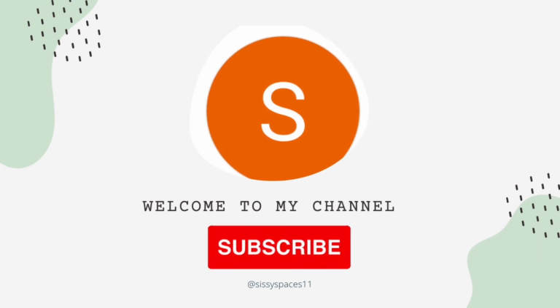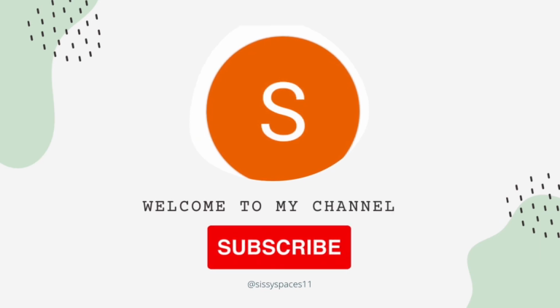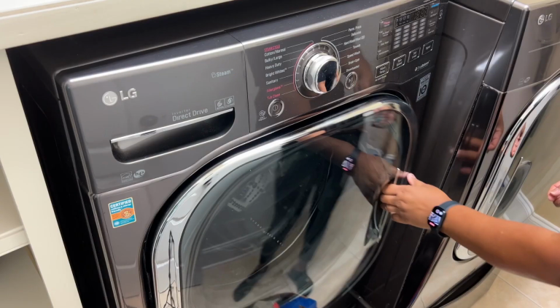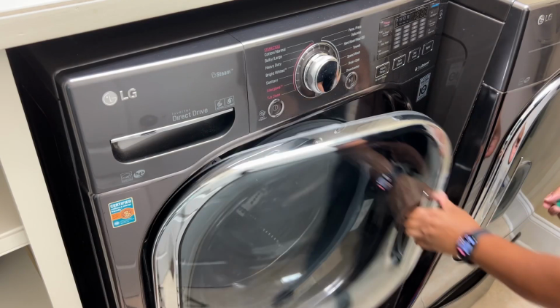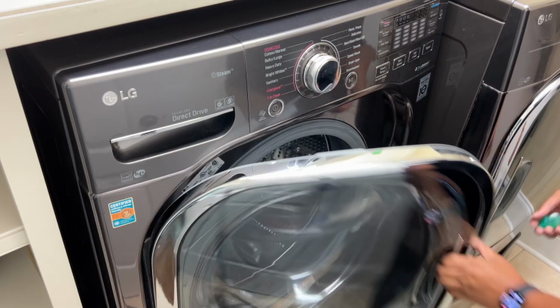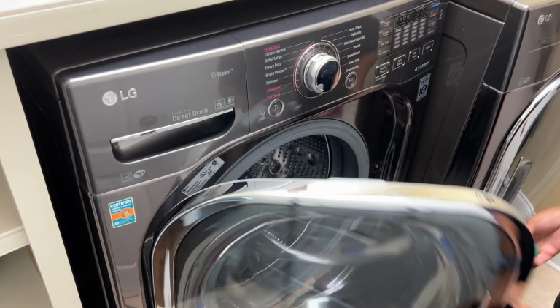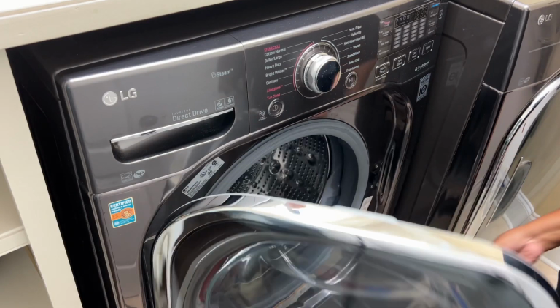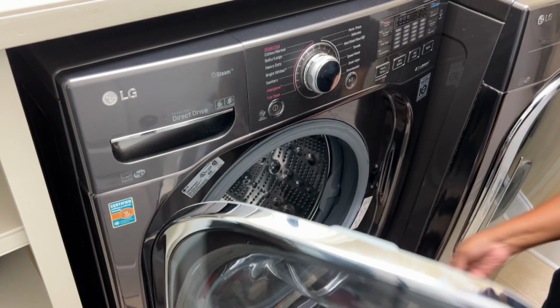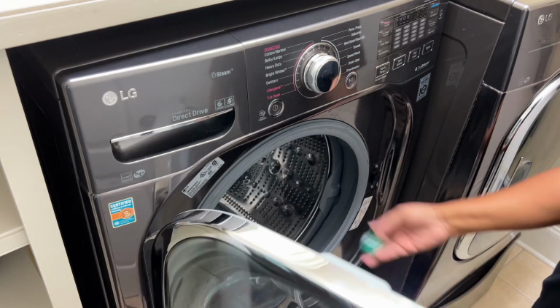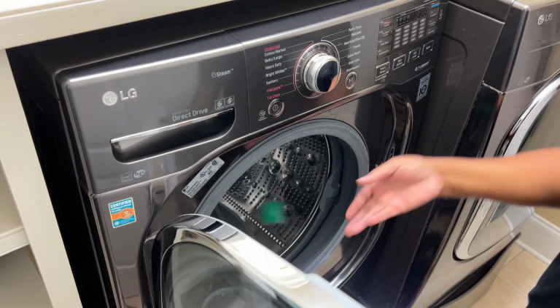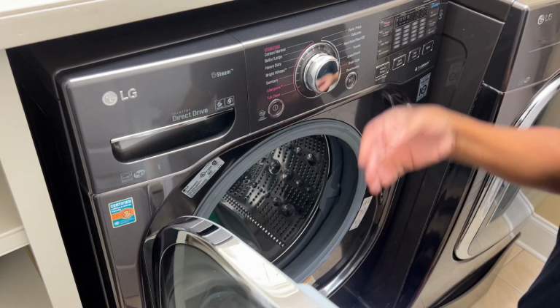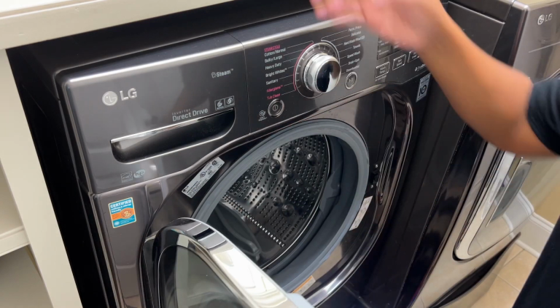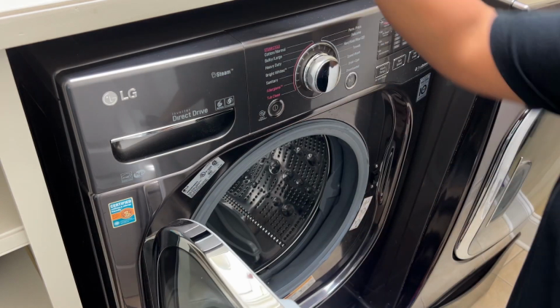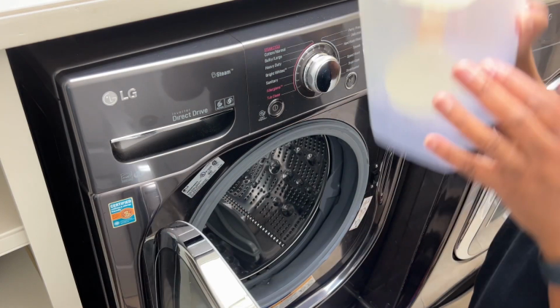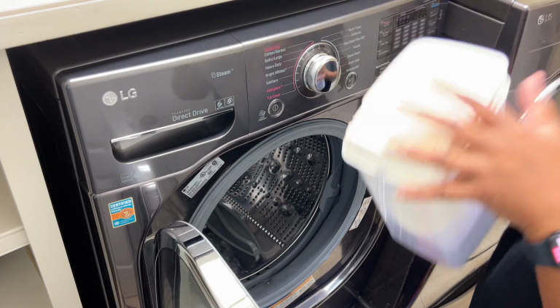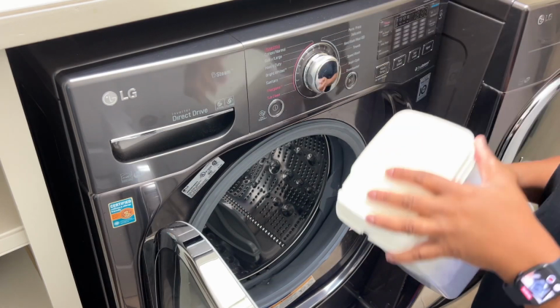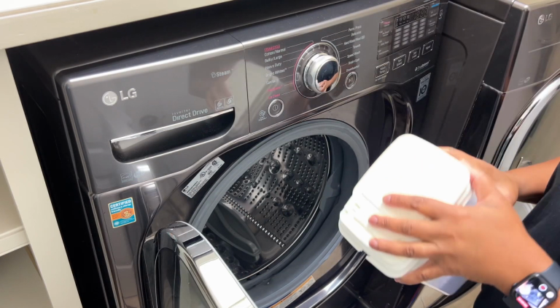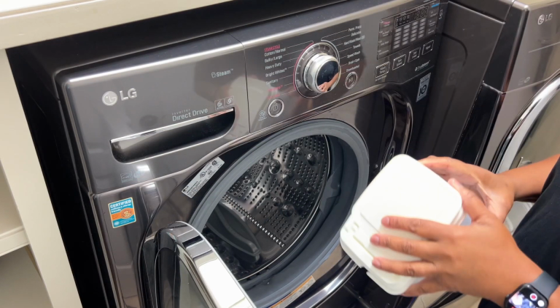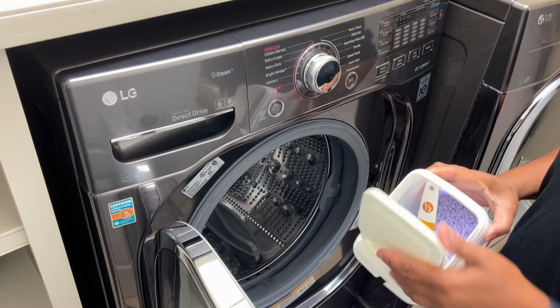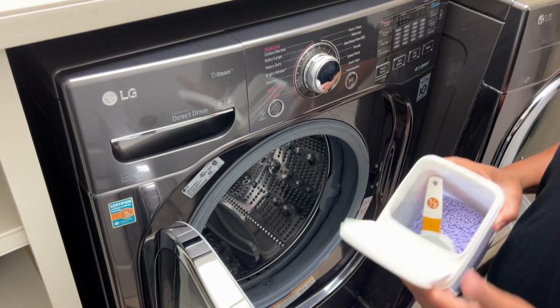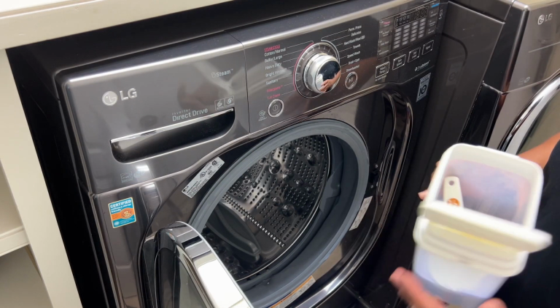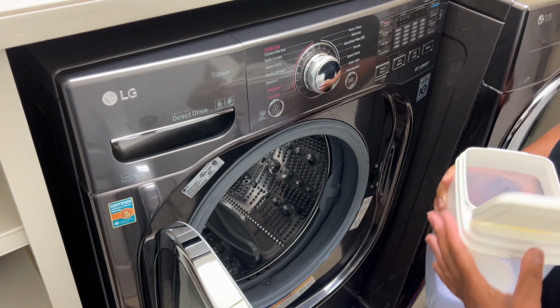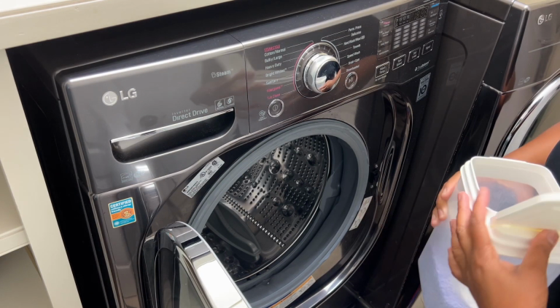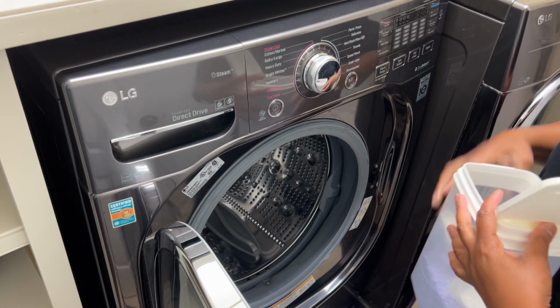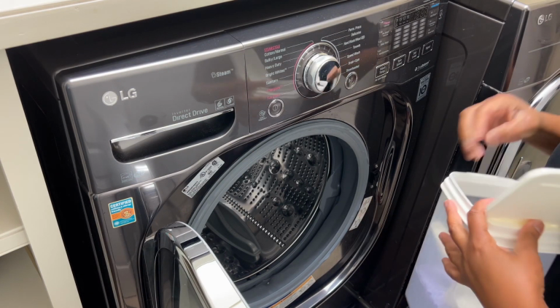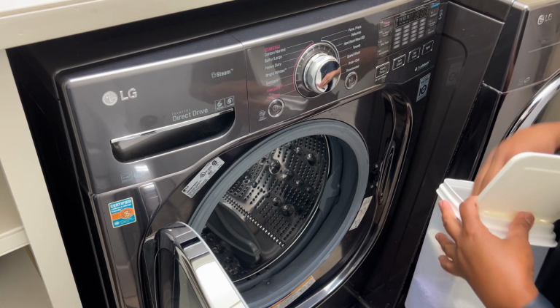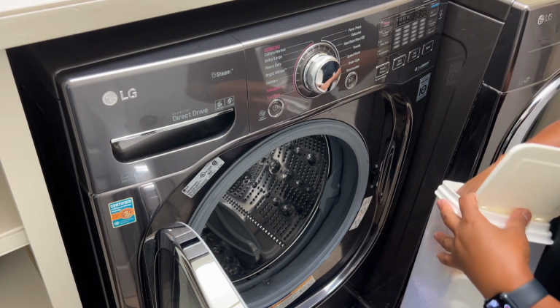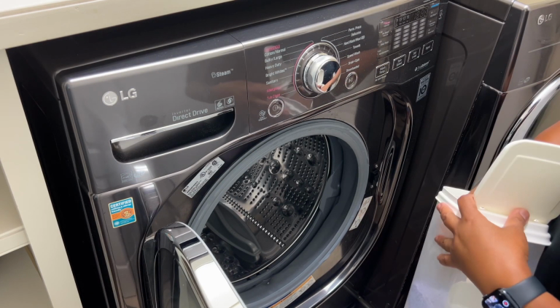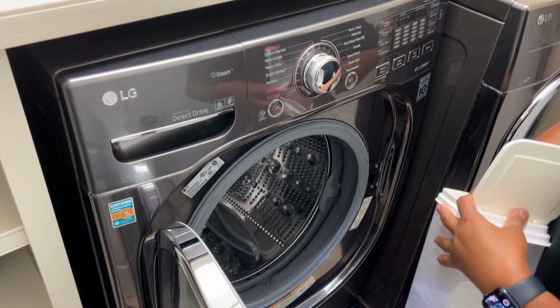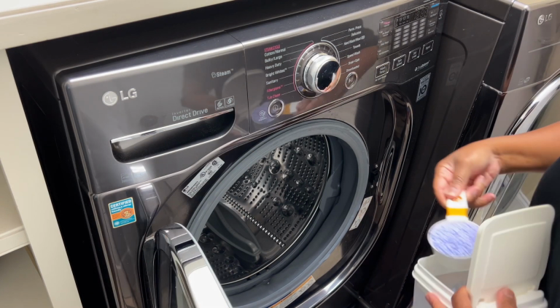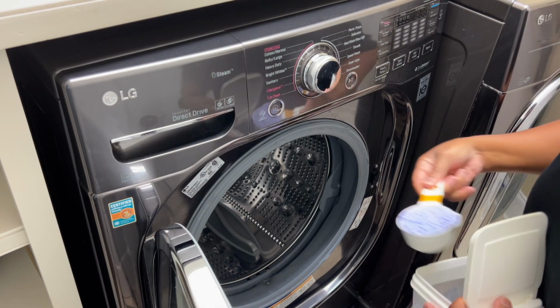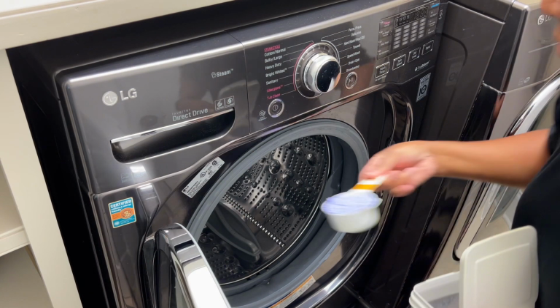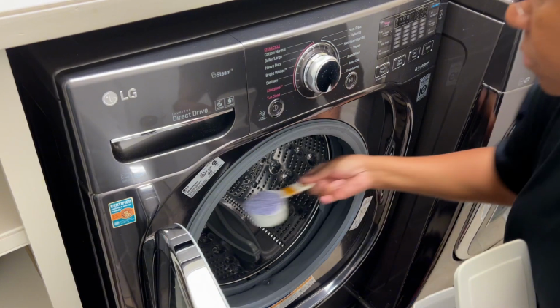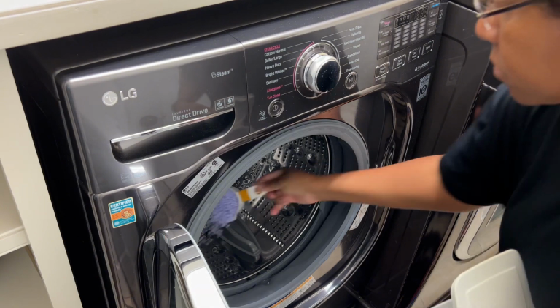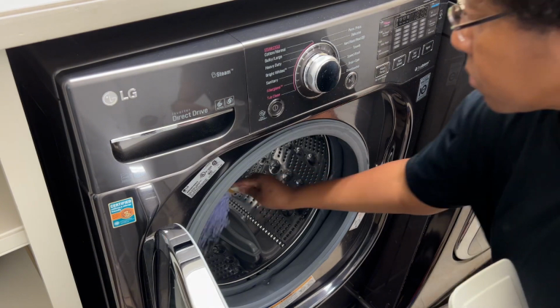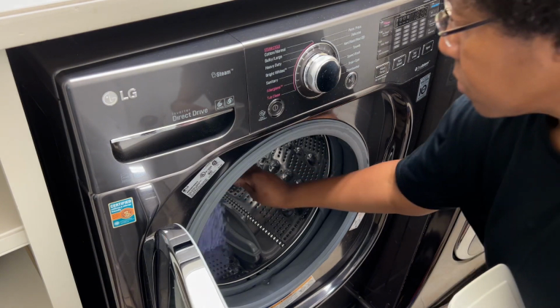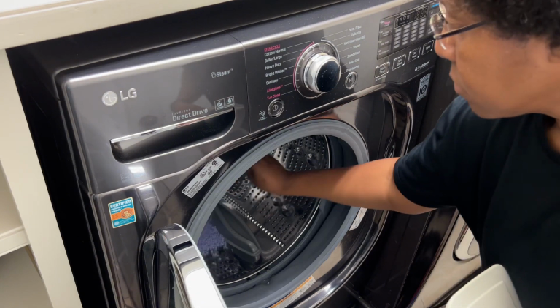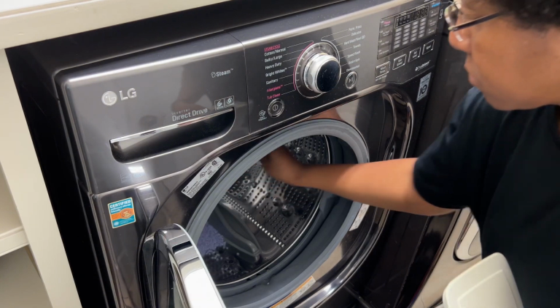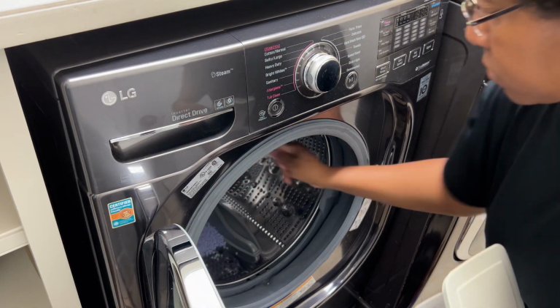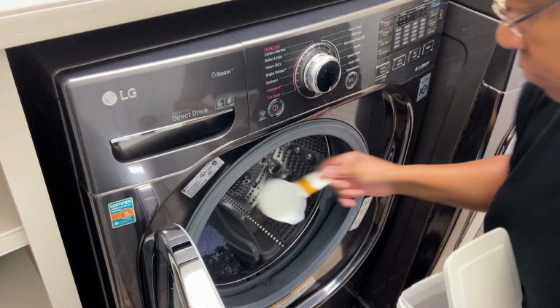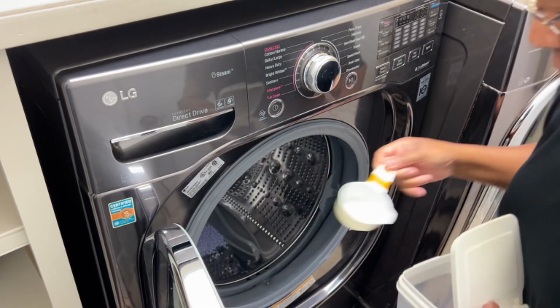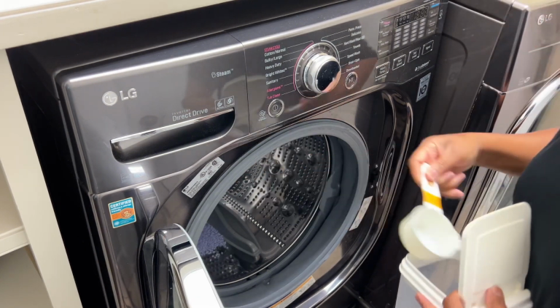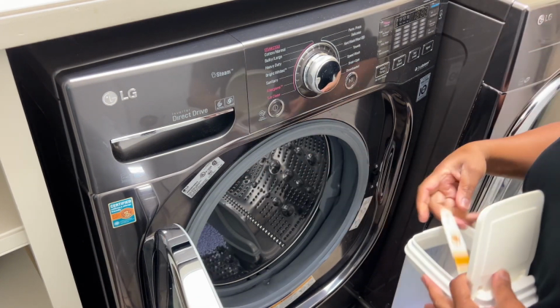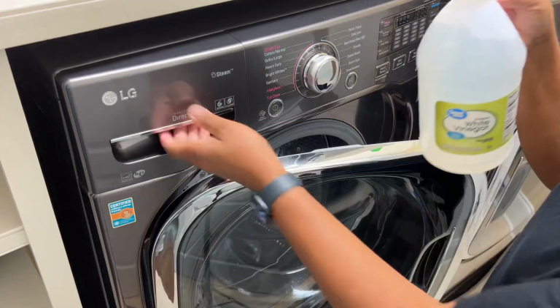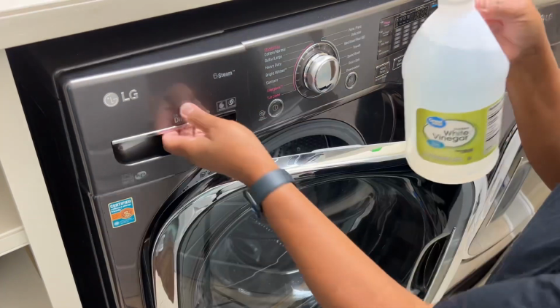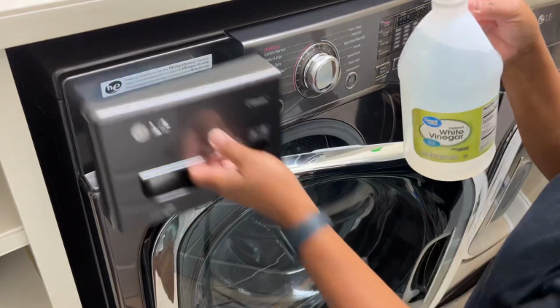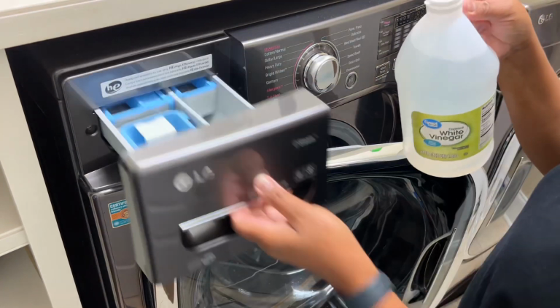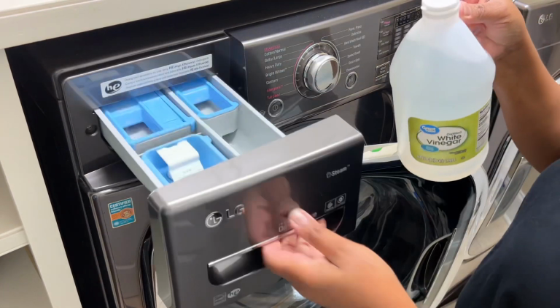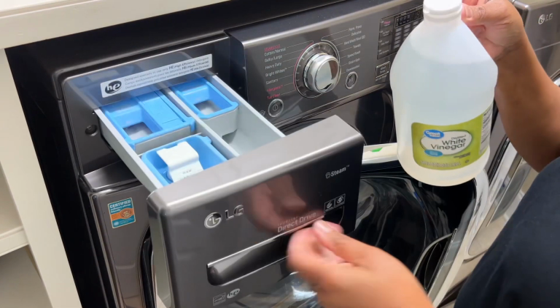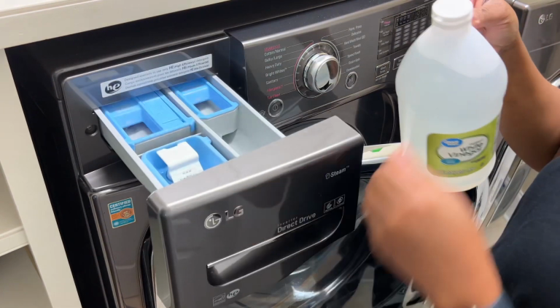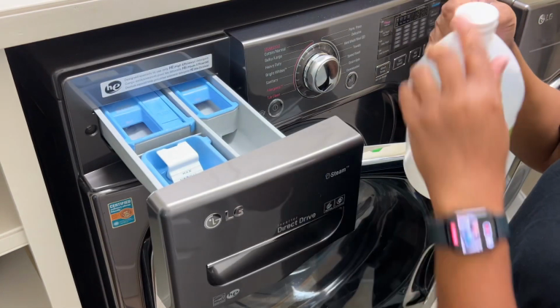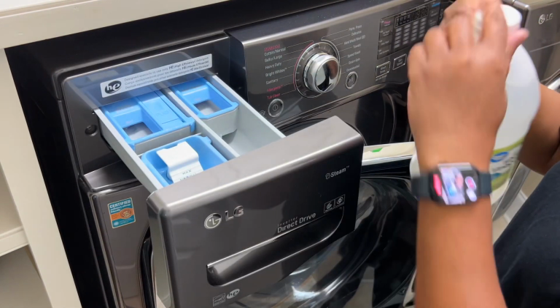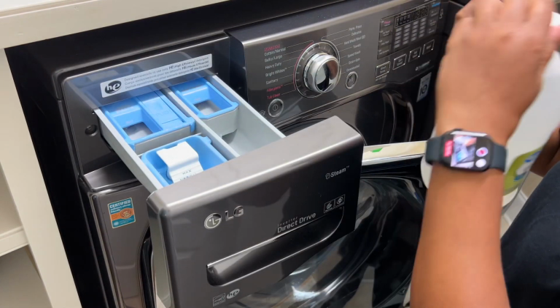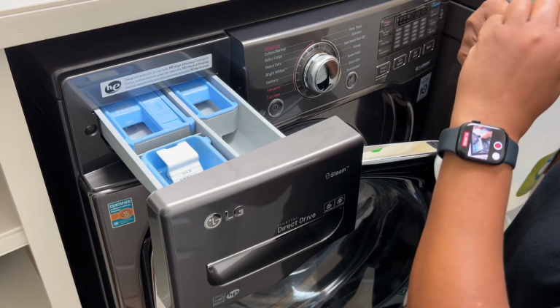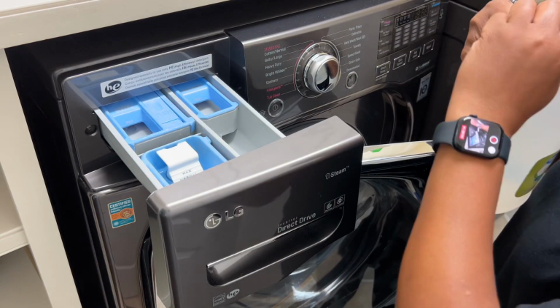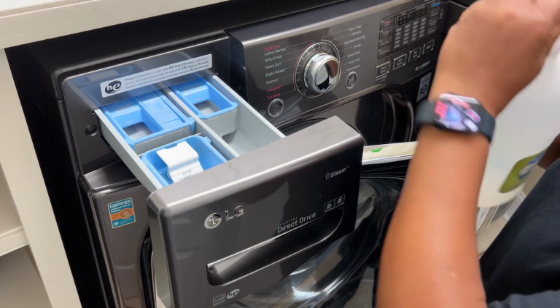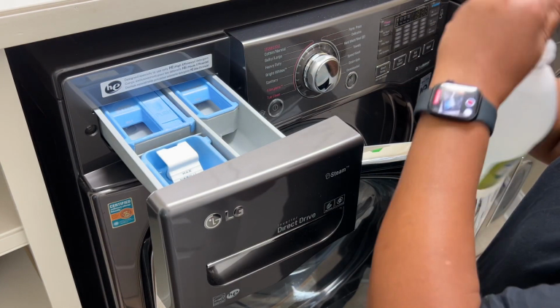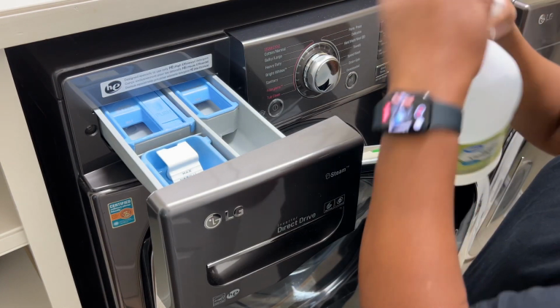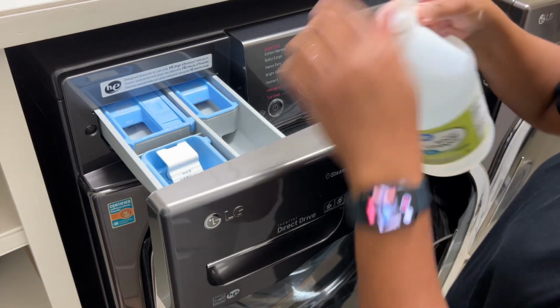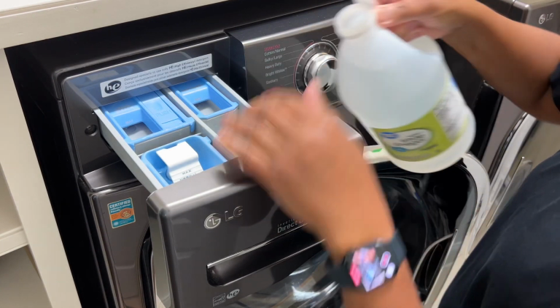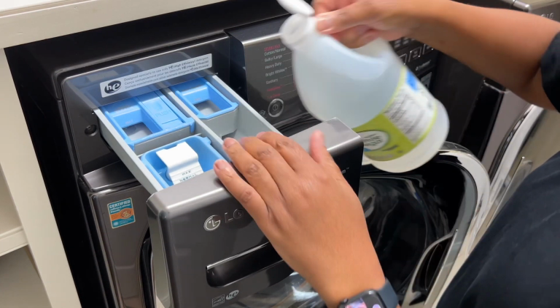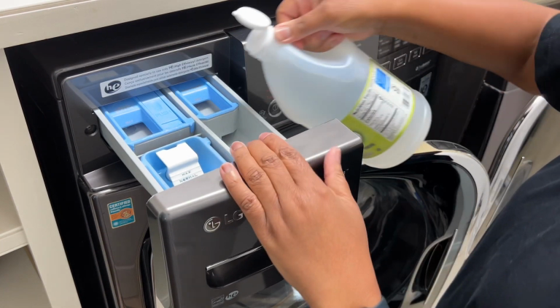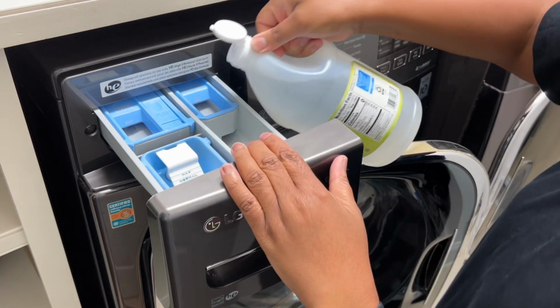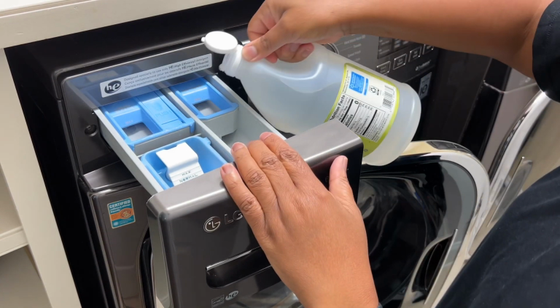Hey guys, welcome and welcome back to my channel. In today's video, we're deep cleaning, disinfecting, and deodorizing several rooms in my home.